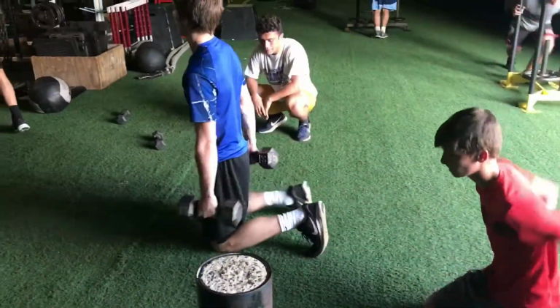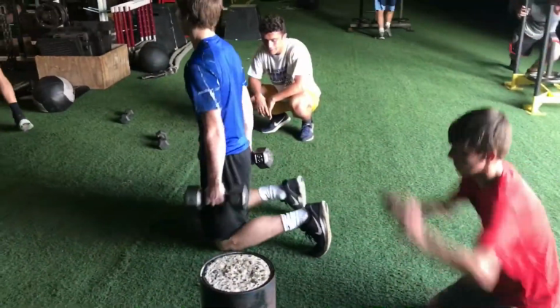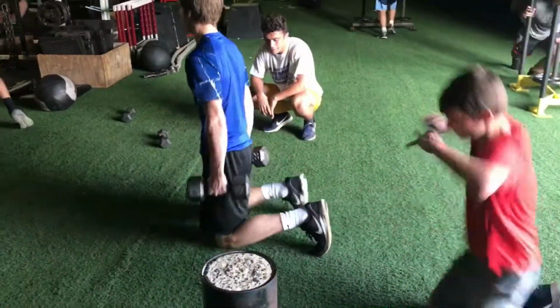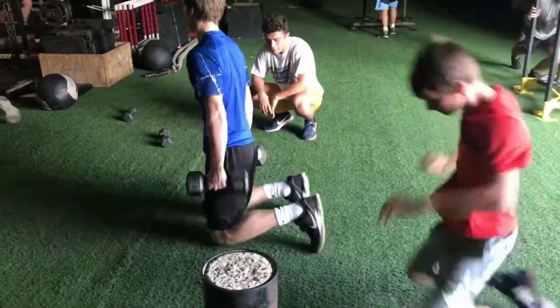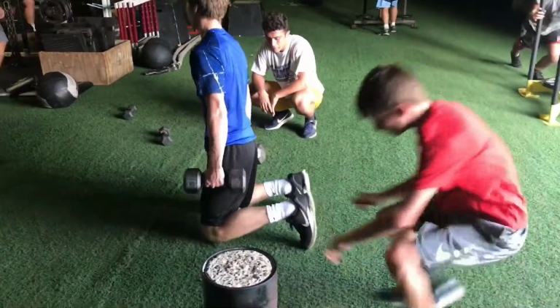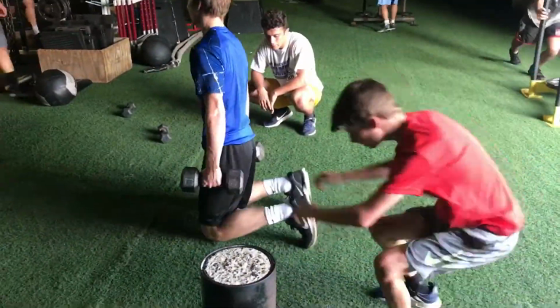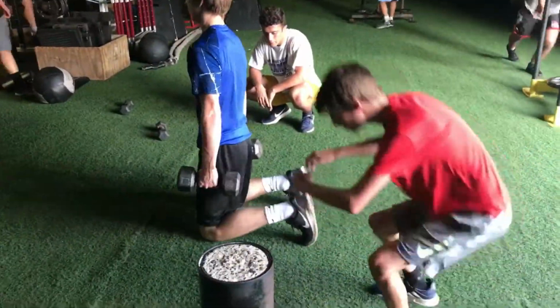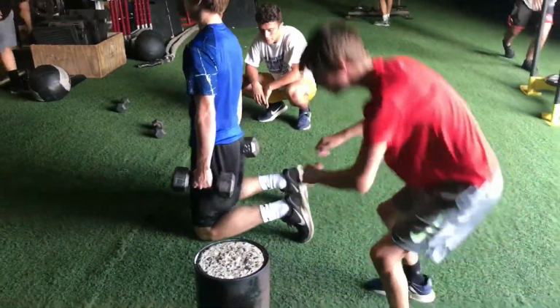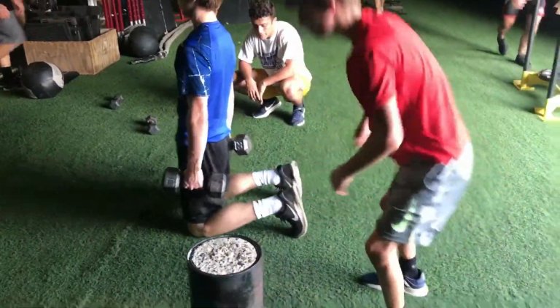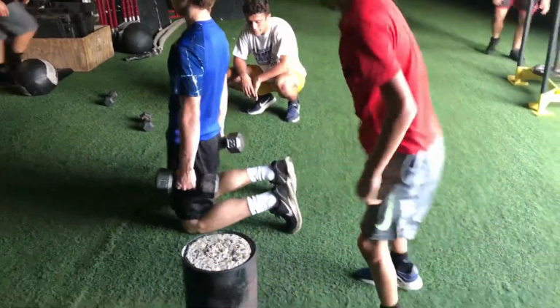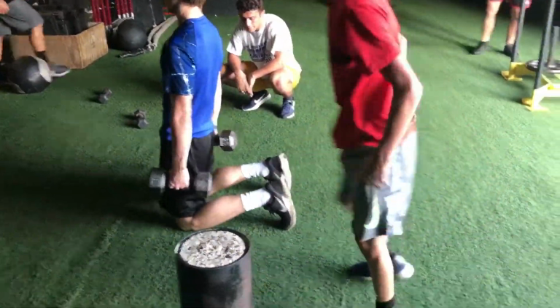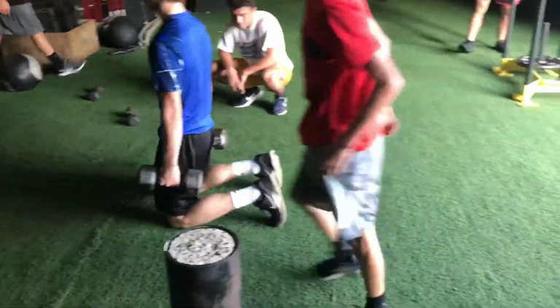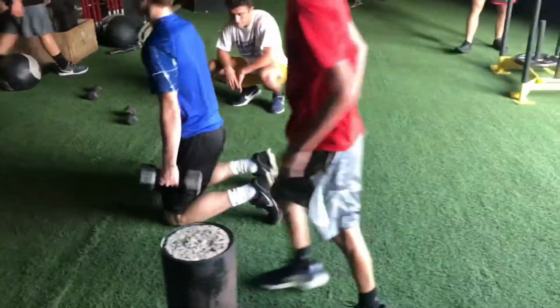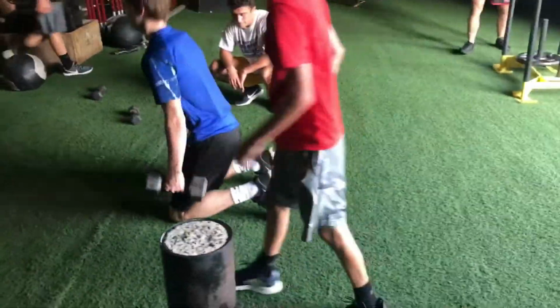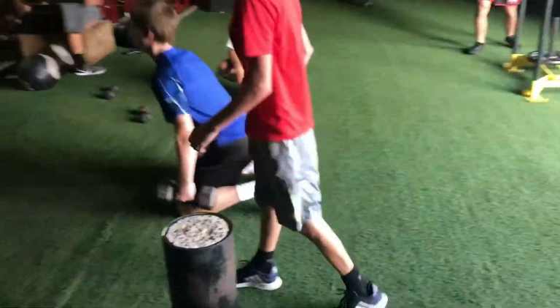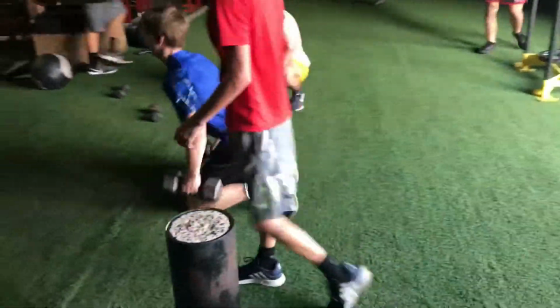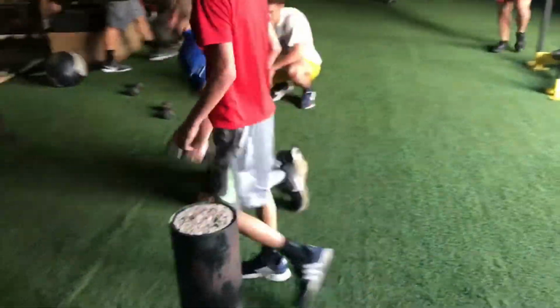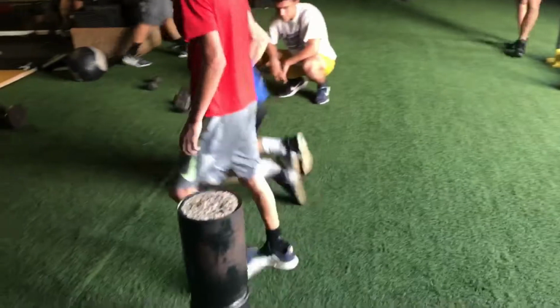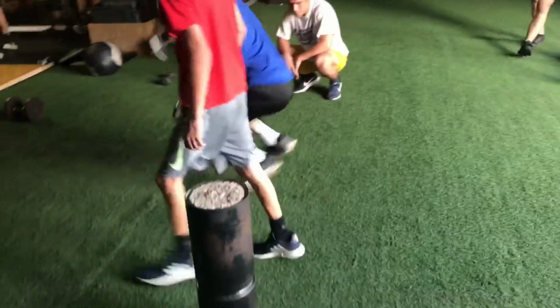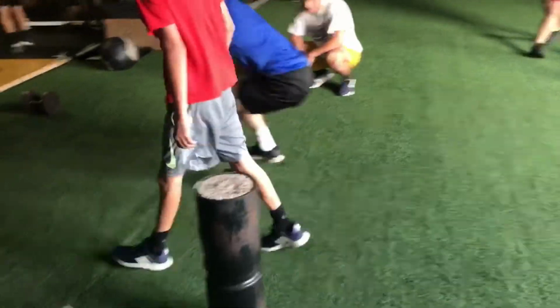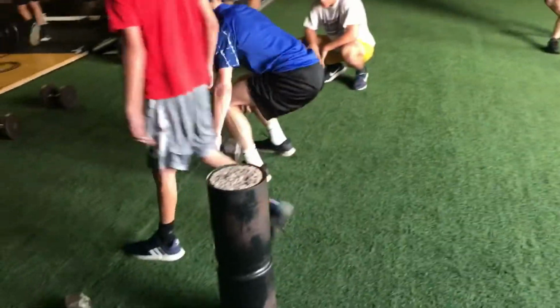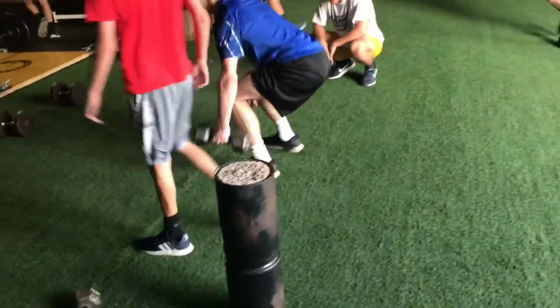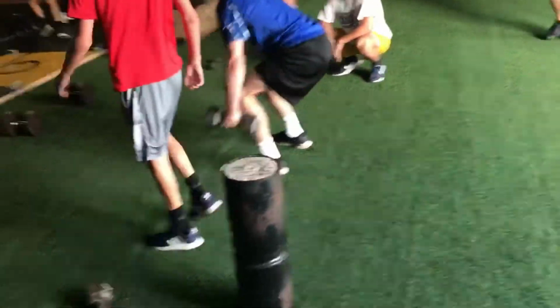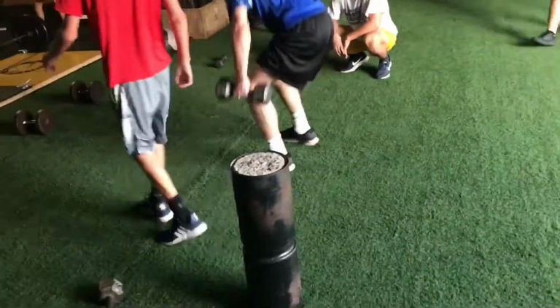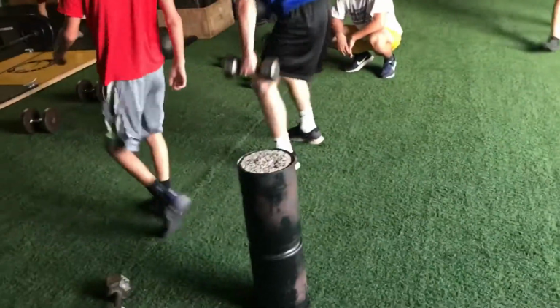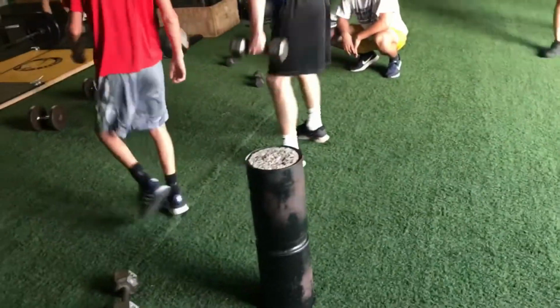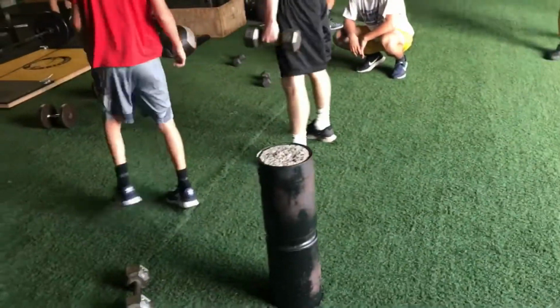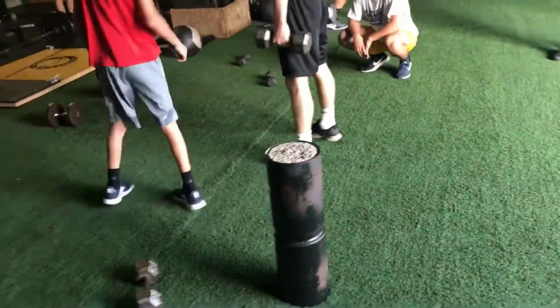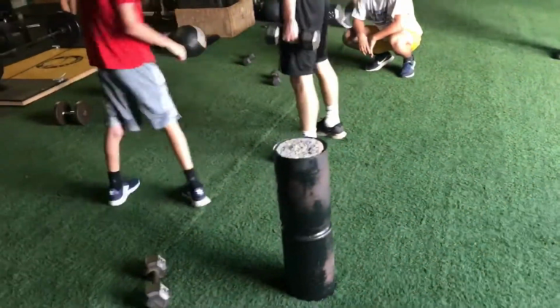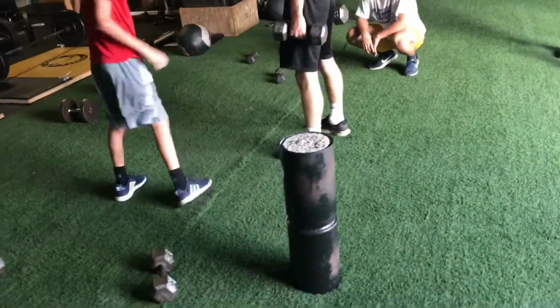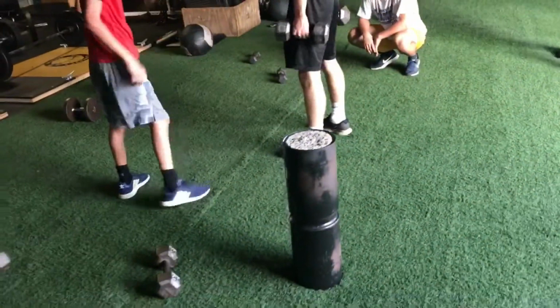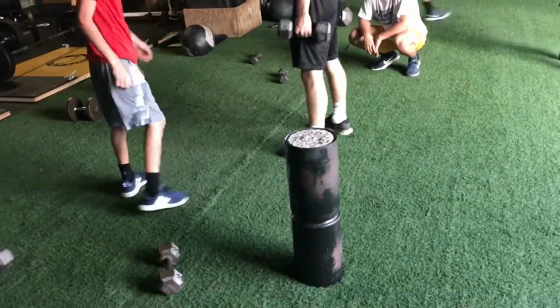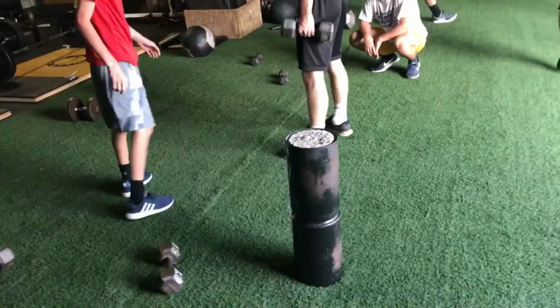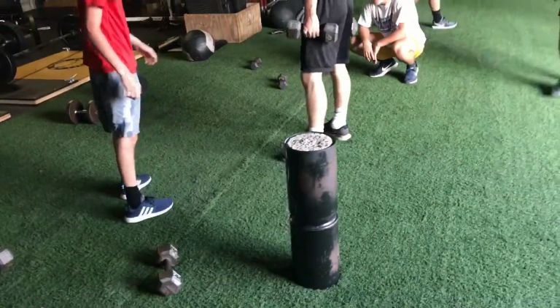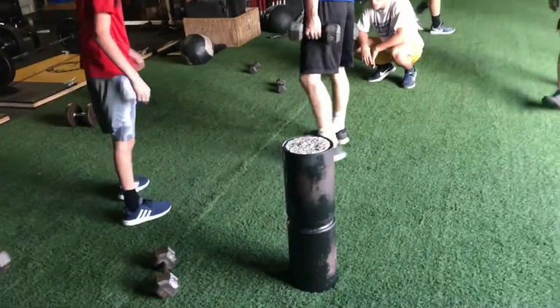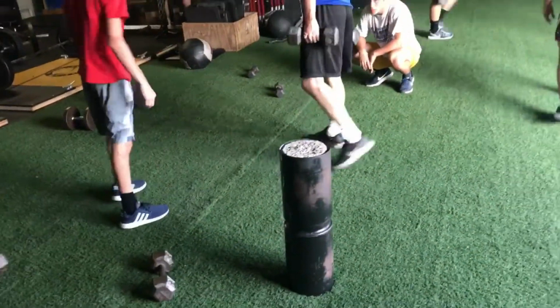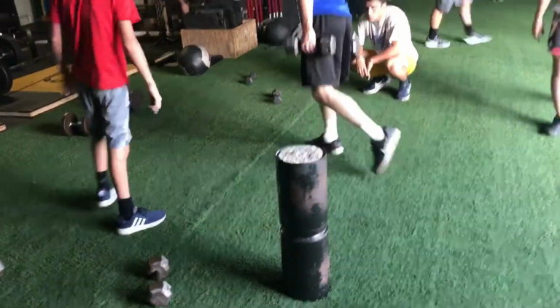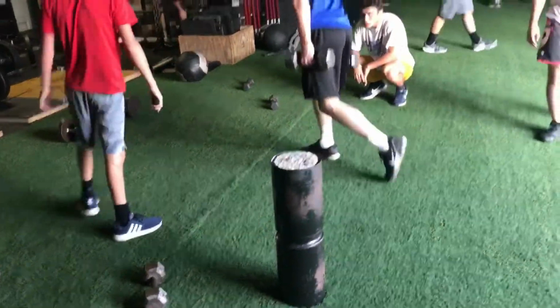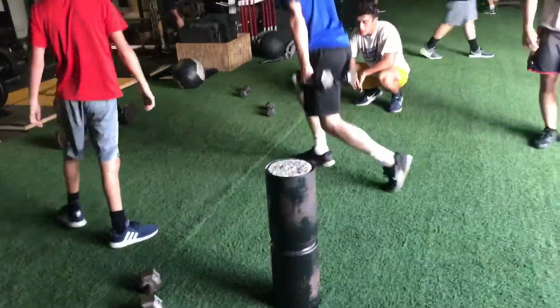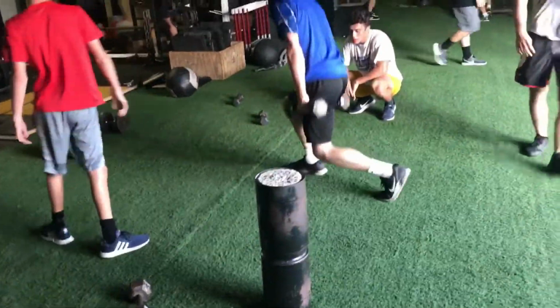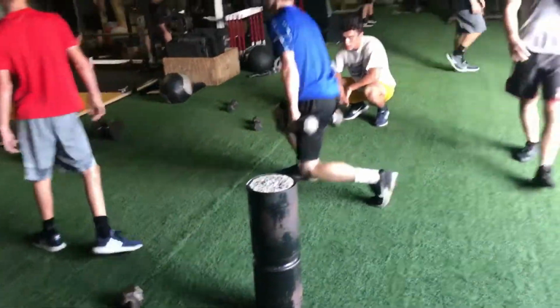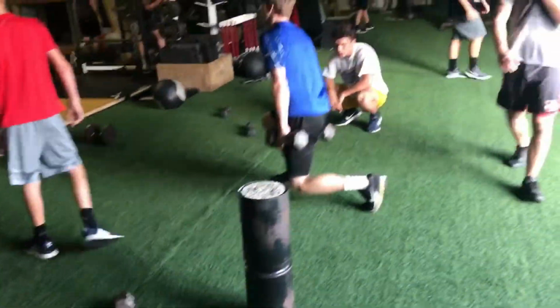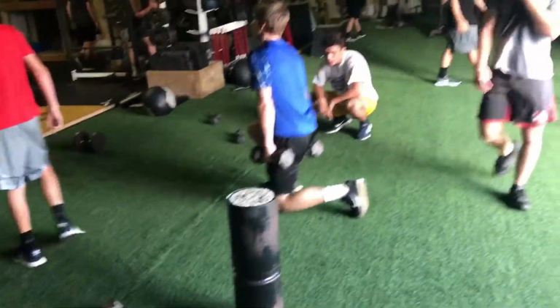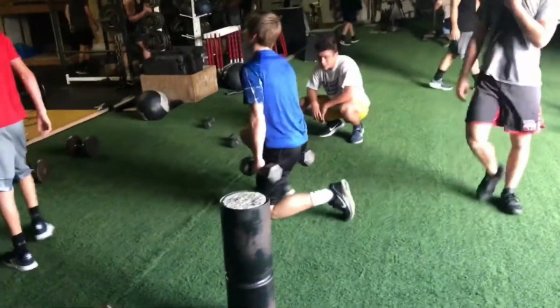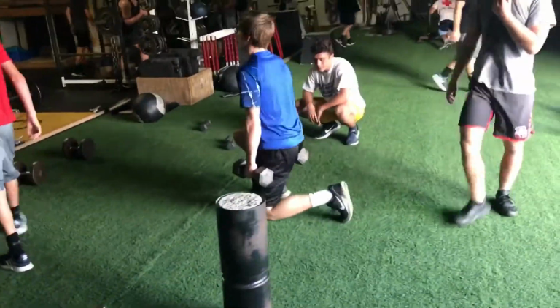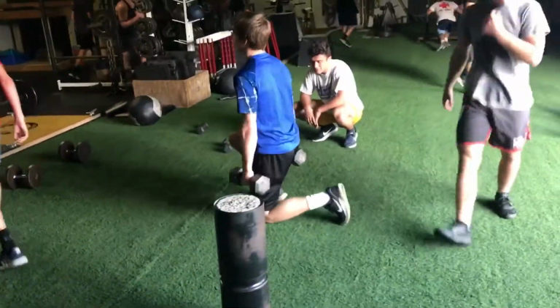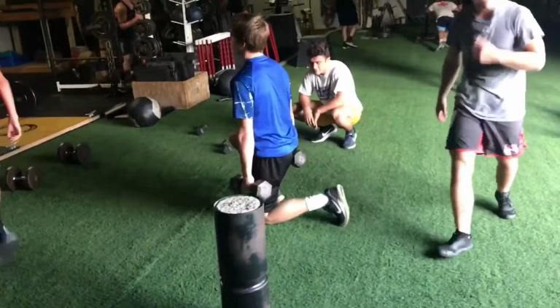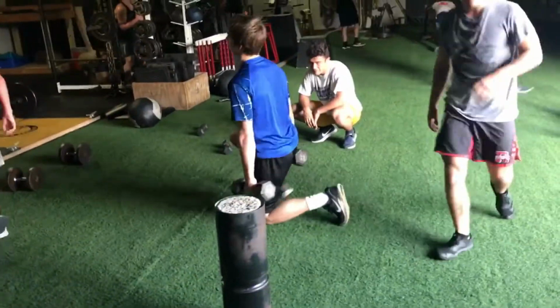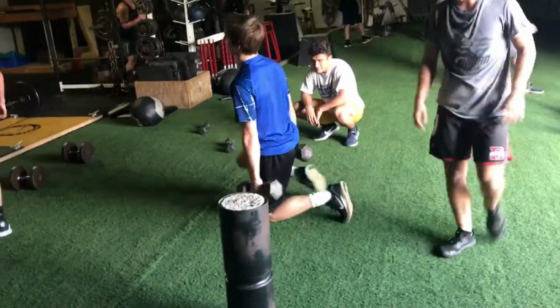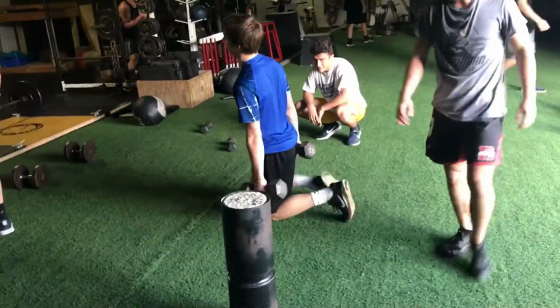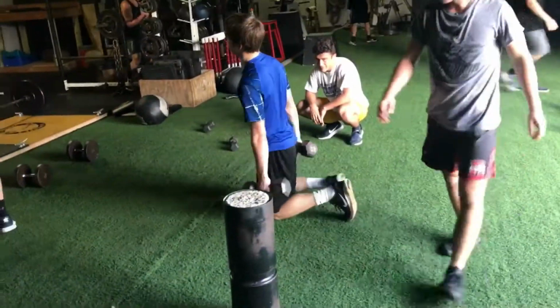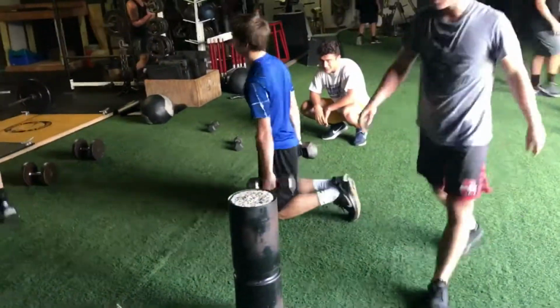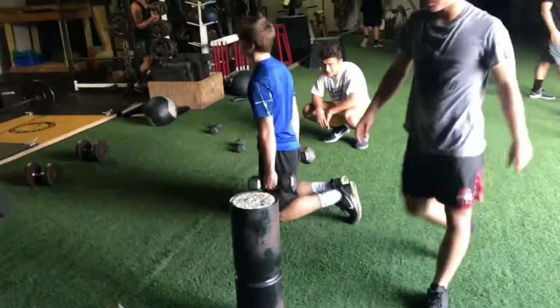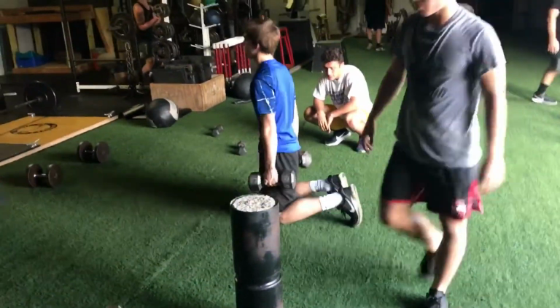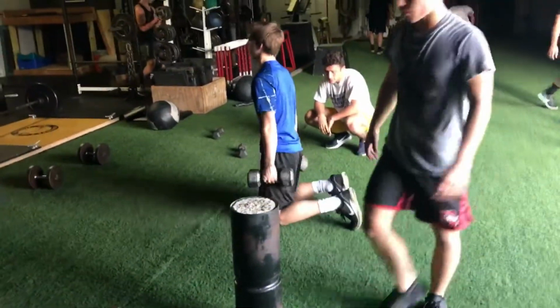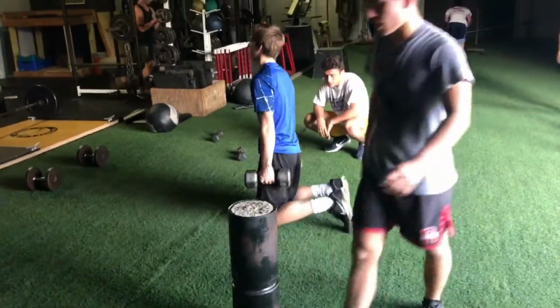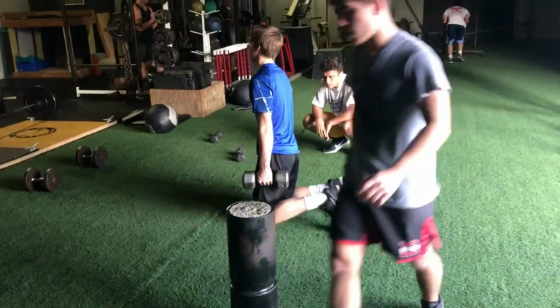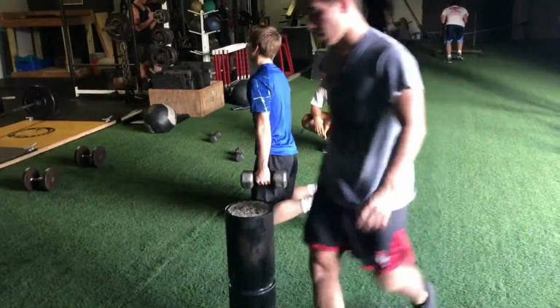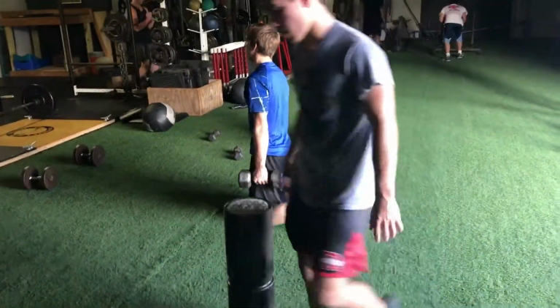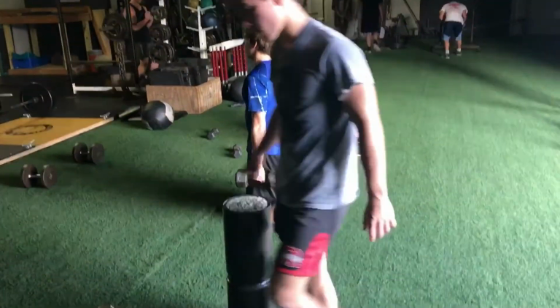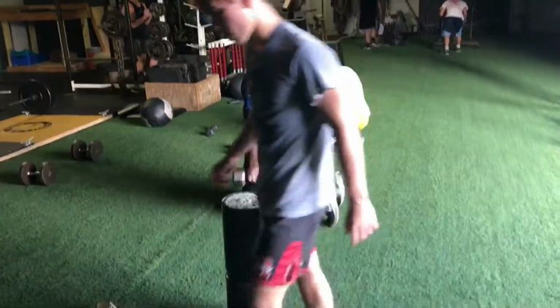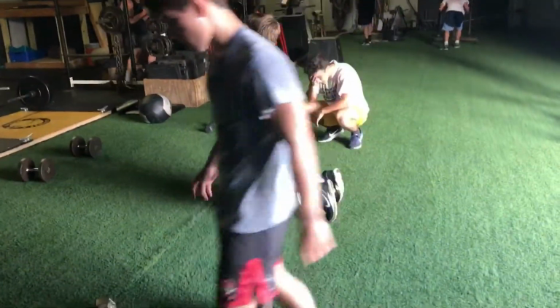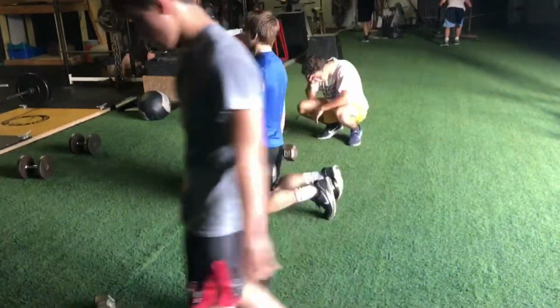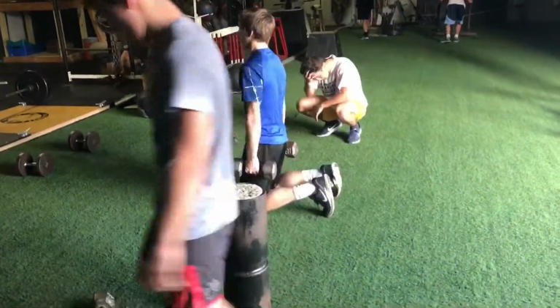Next, we move into our speed set. Get some dumbbells, man. Dynamic work — we got the guys to be explosive when they're fatigued.